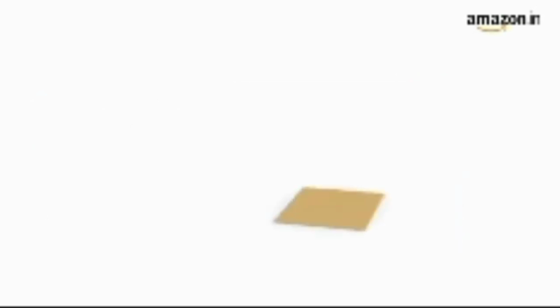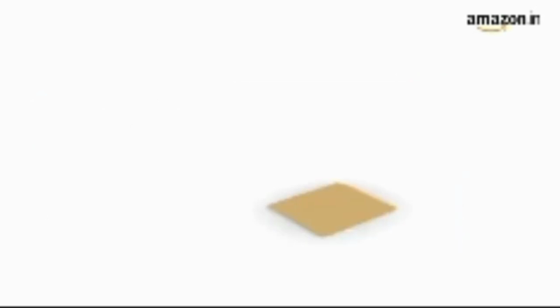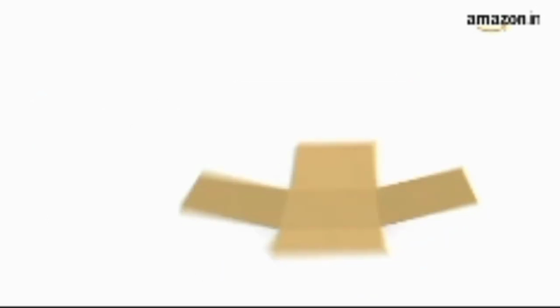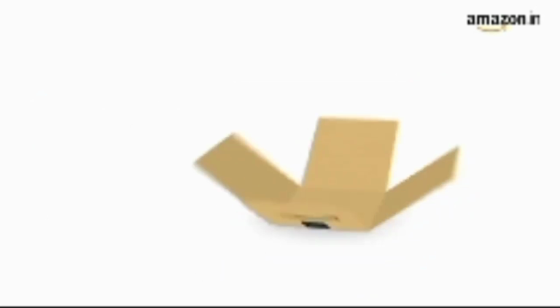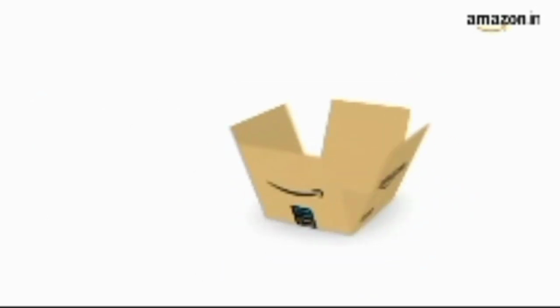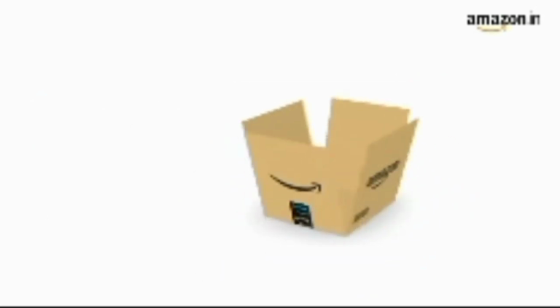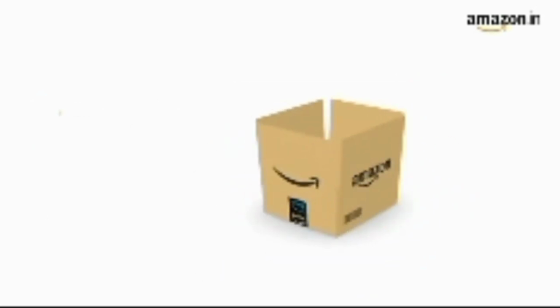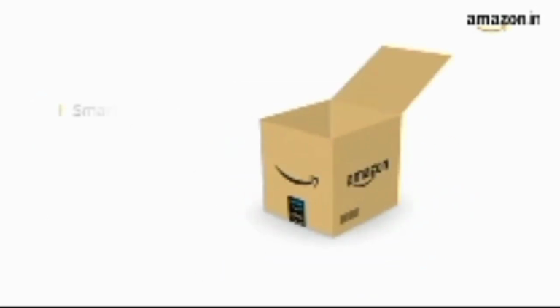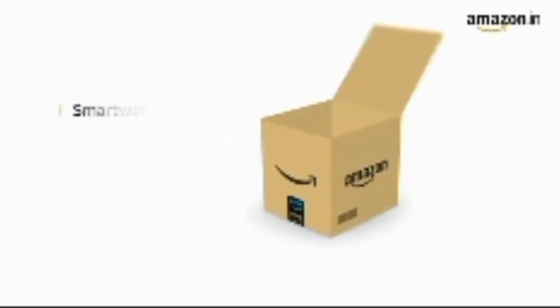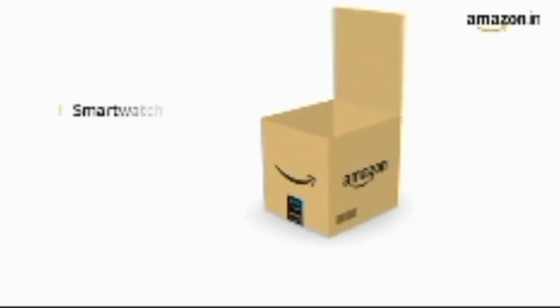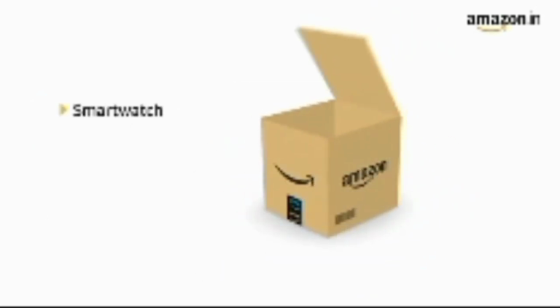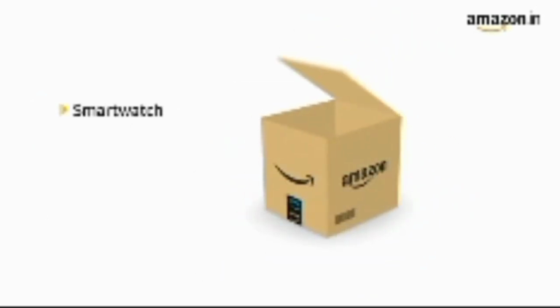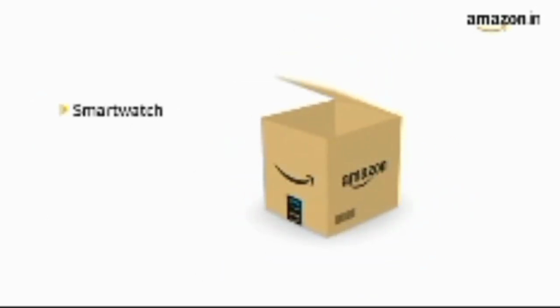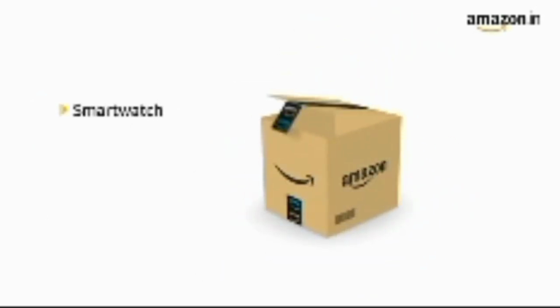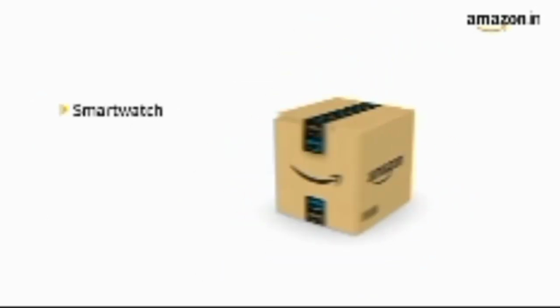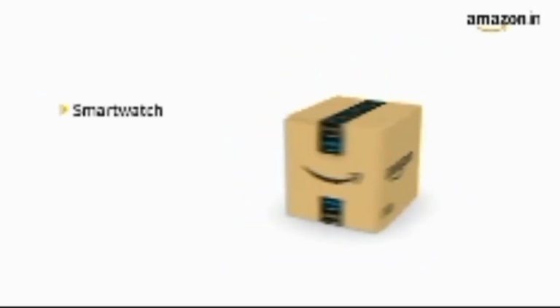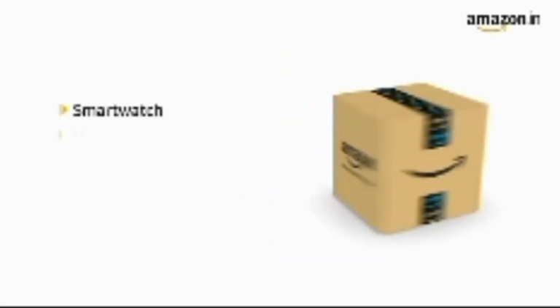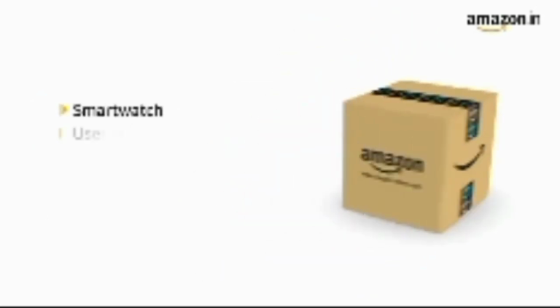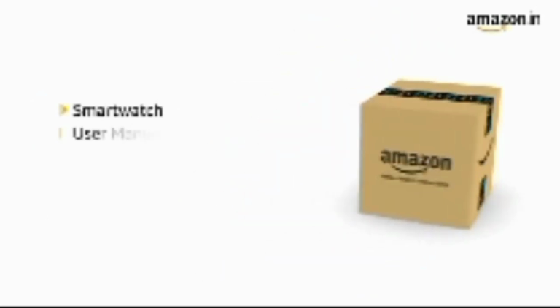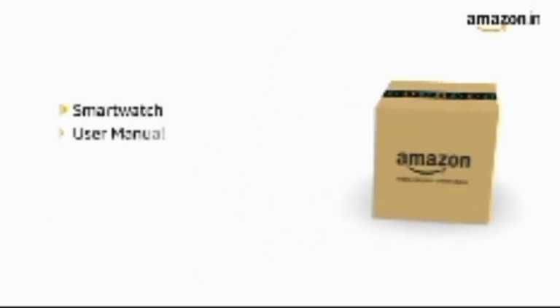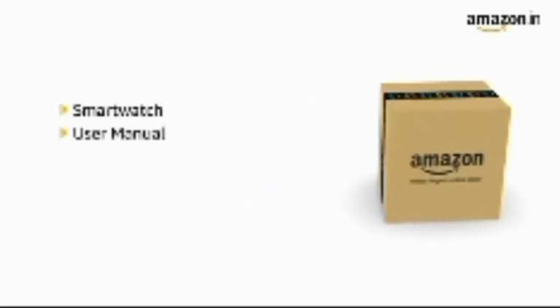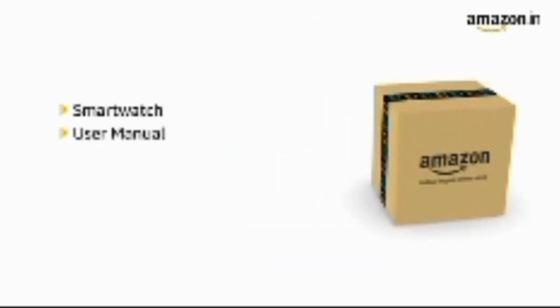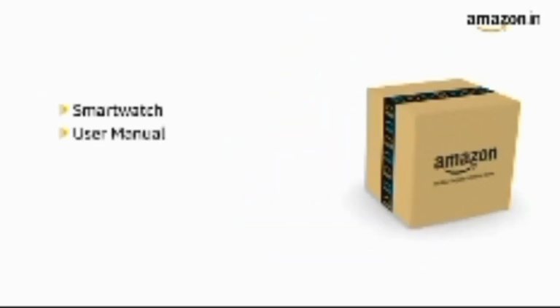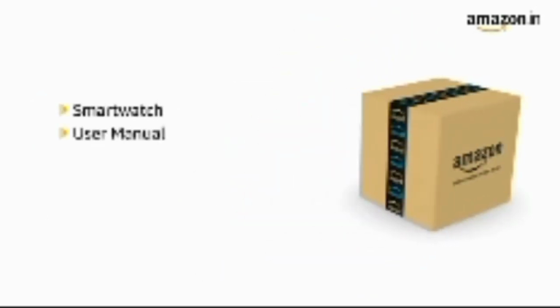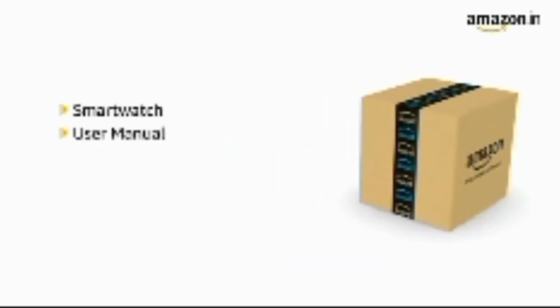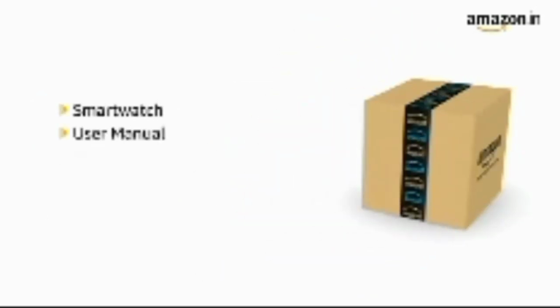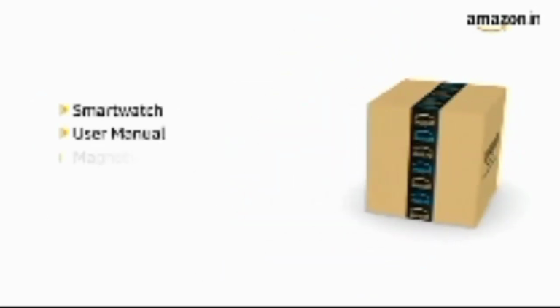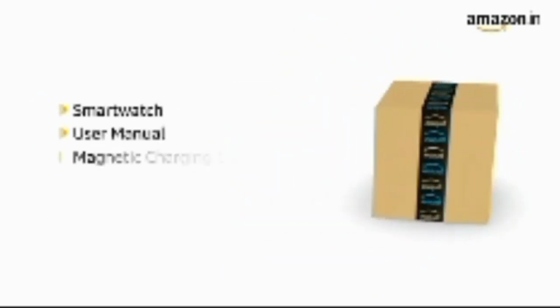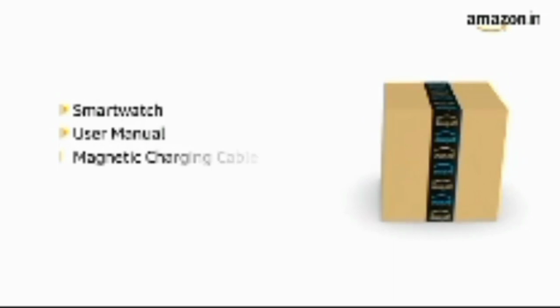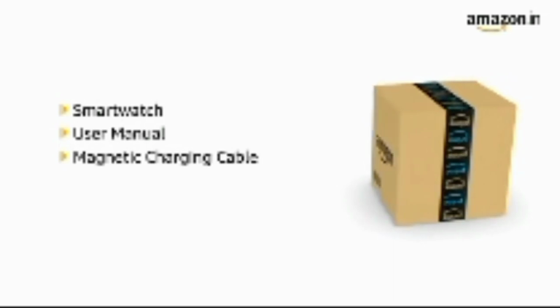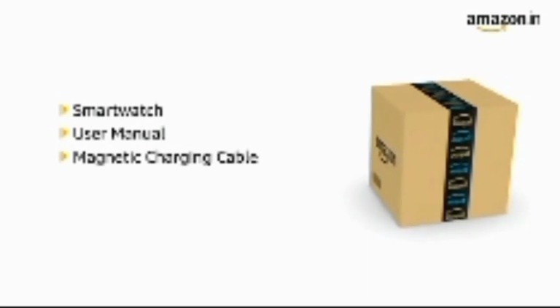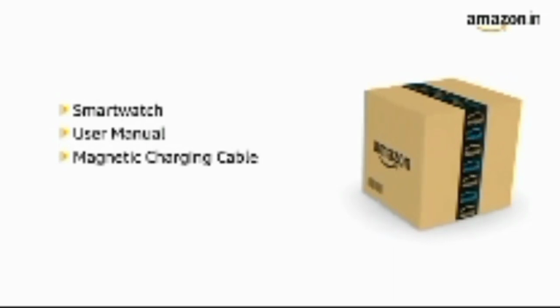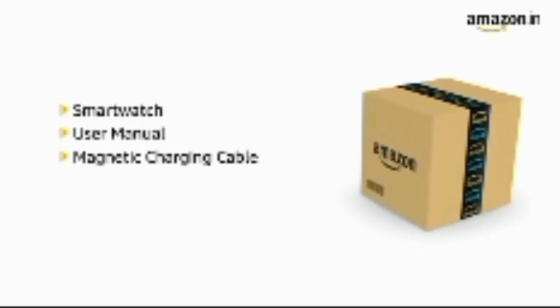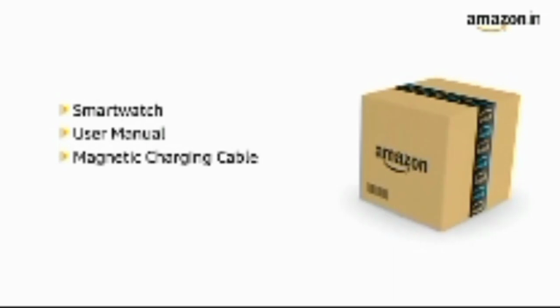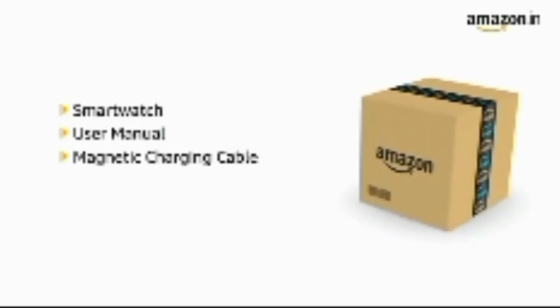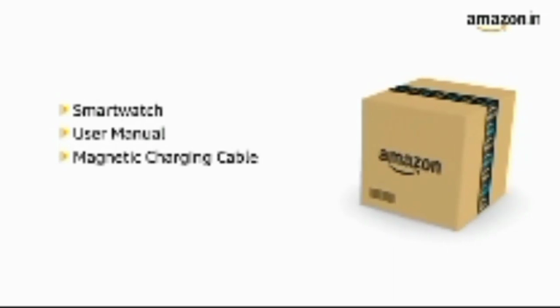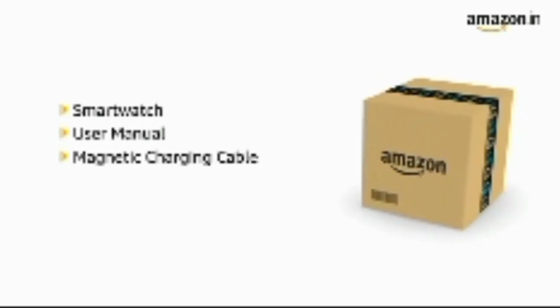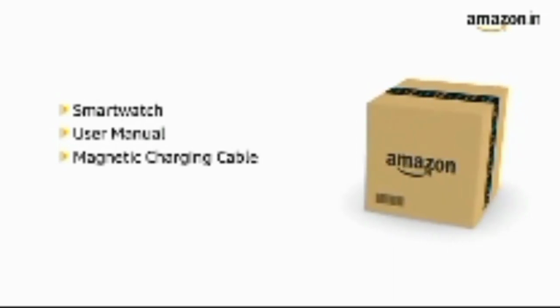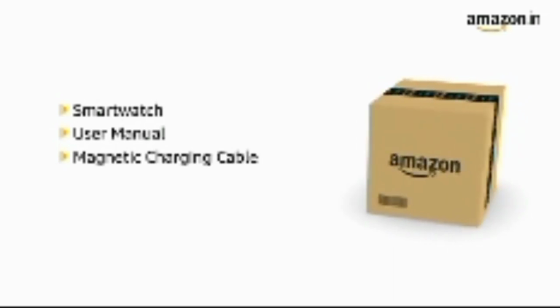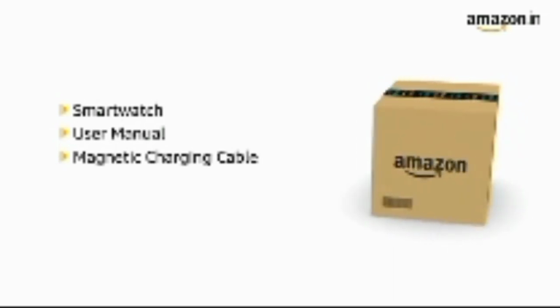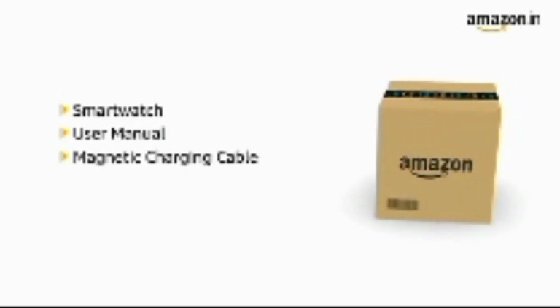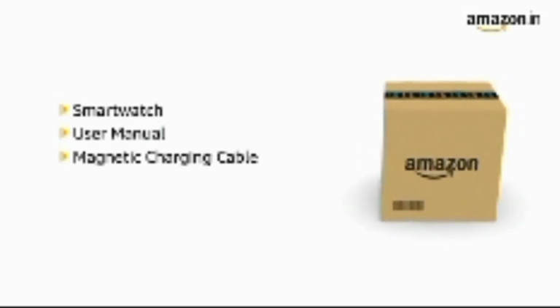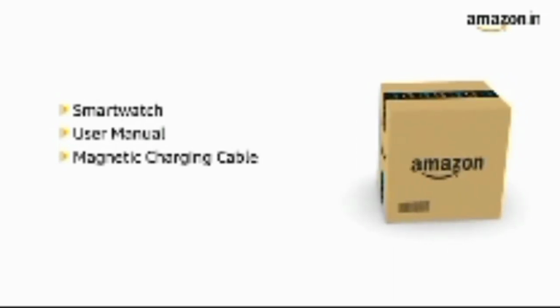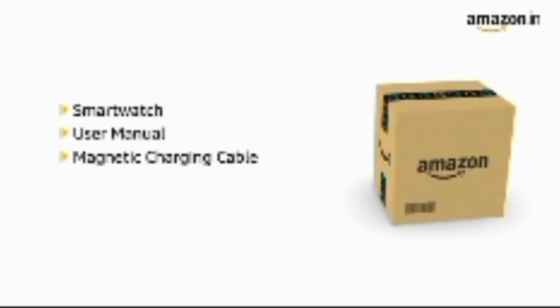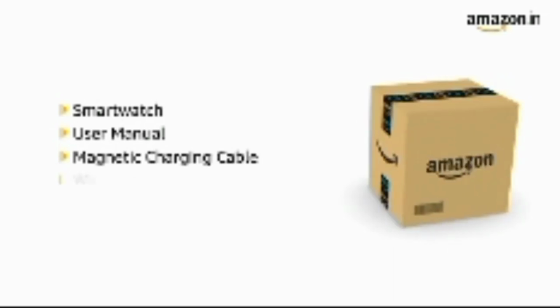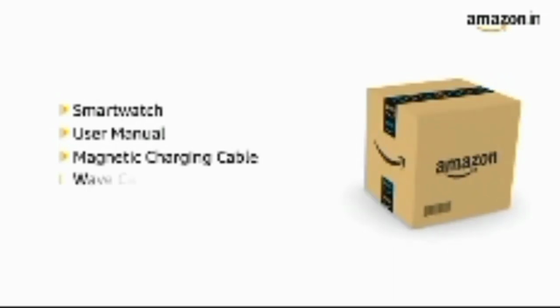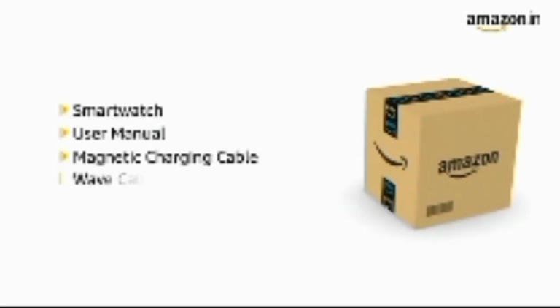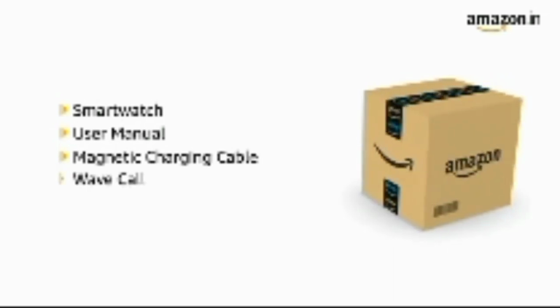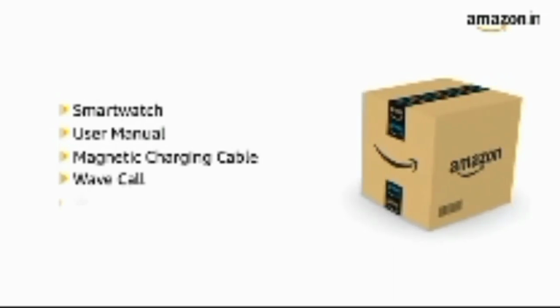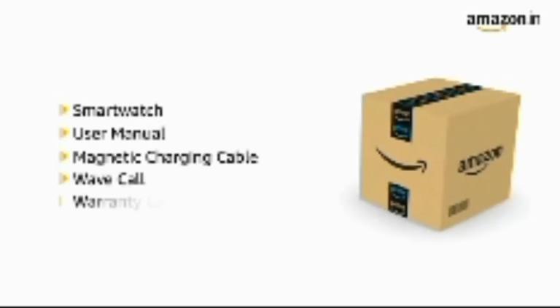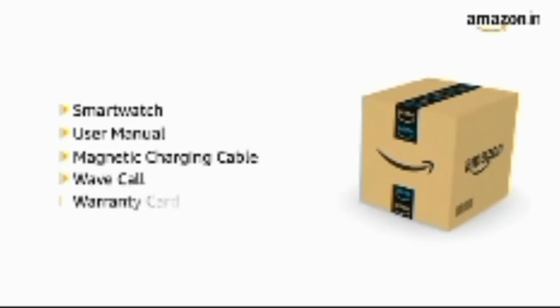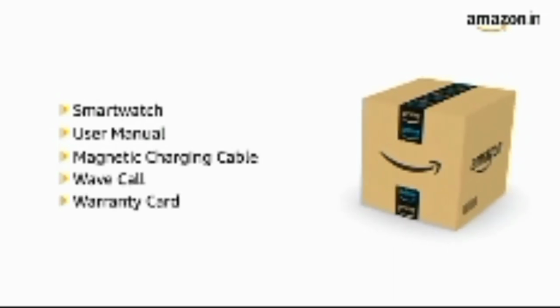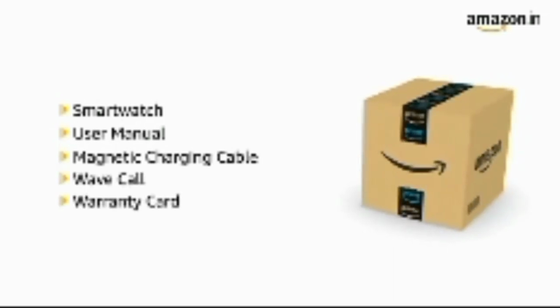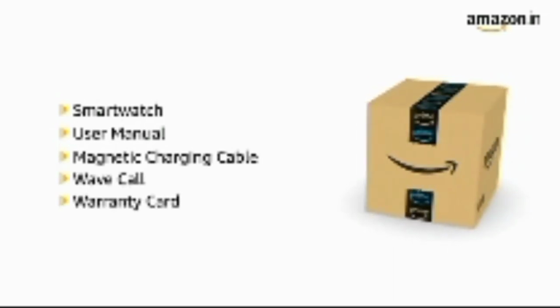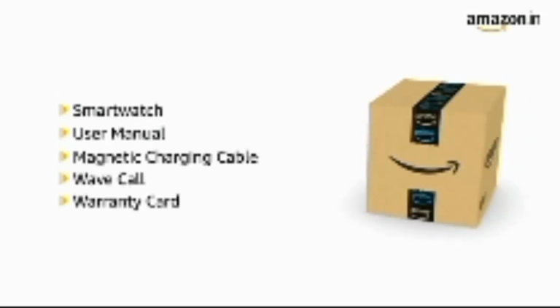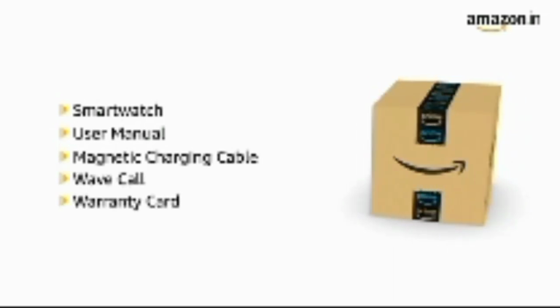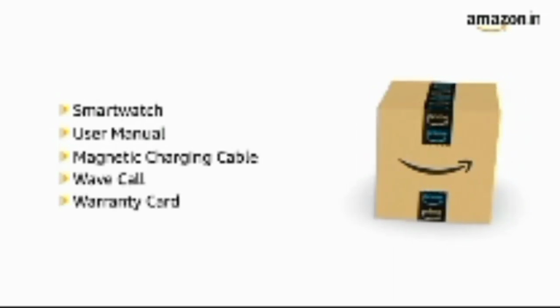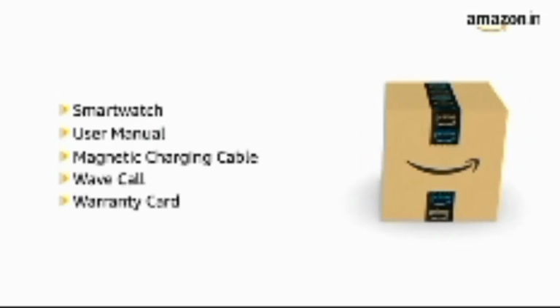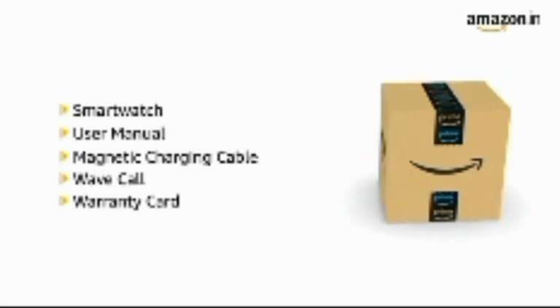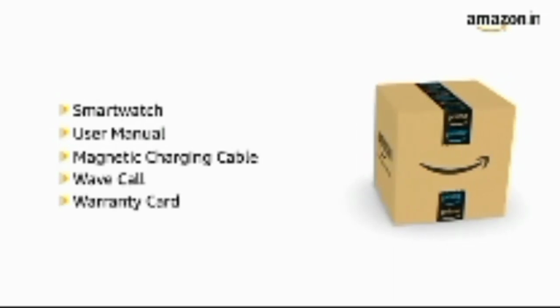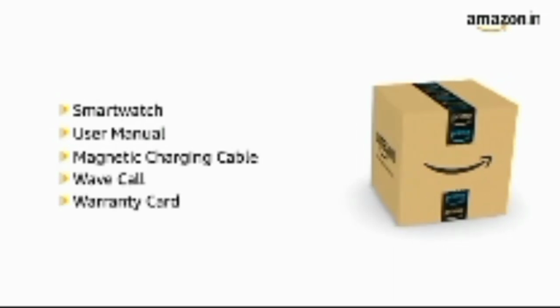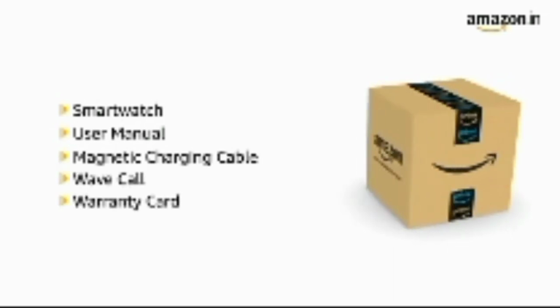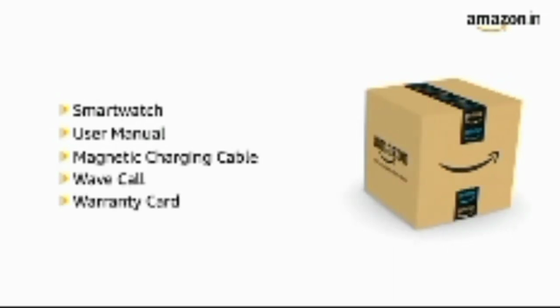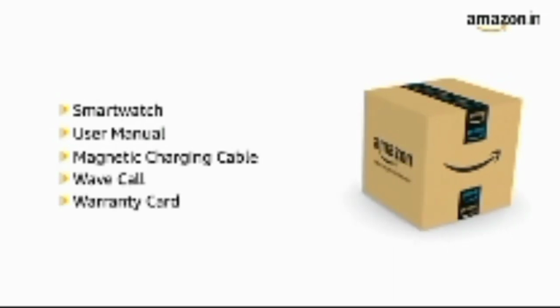The box contains the smartwatch, user manual, magnetic charging cable, wave call, and warranty card.